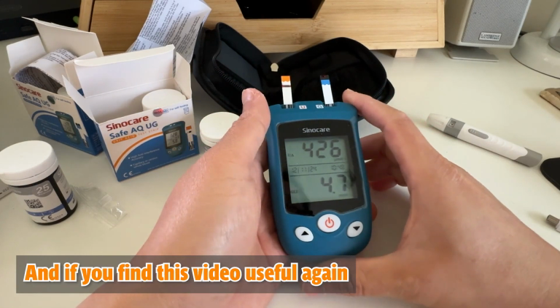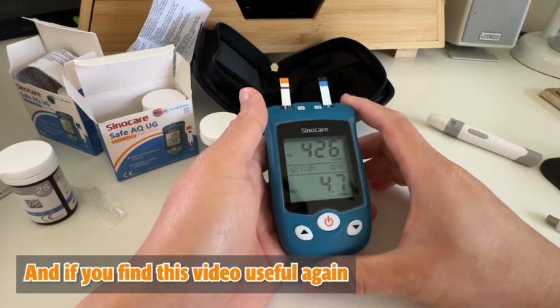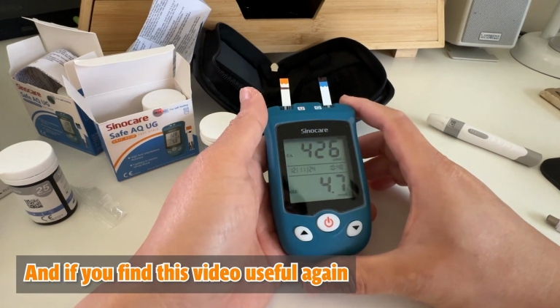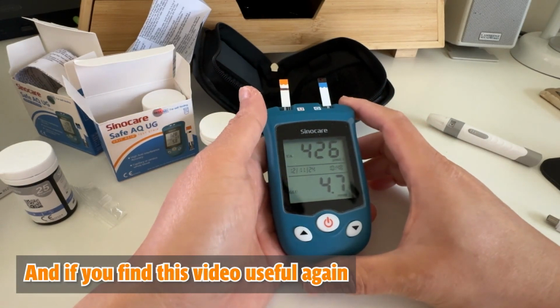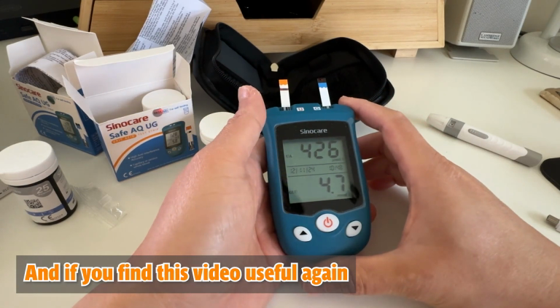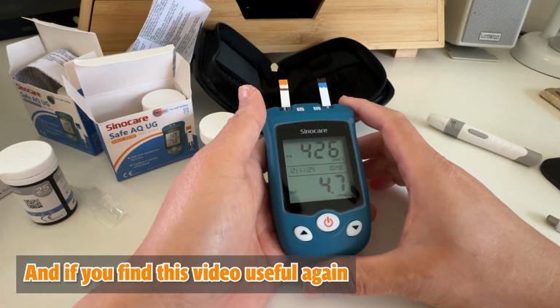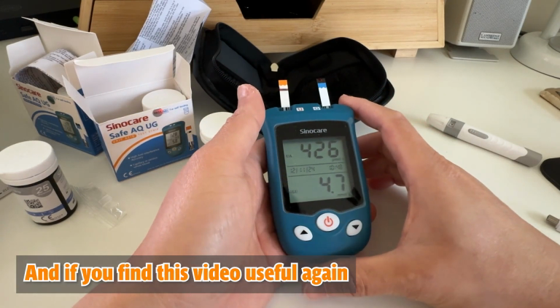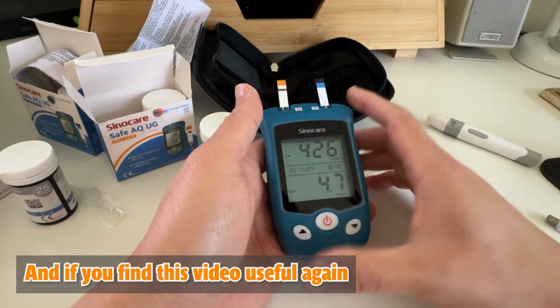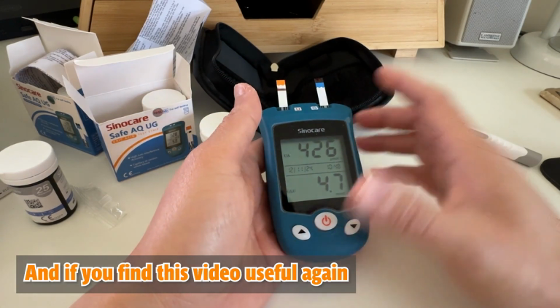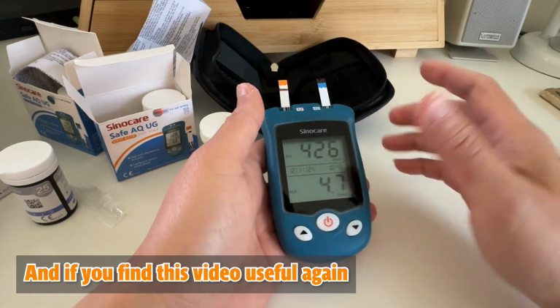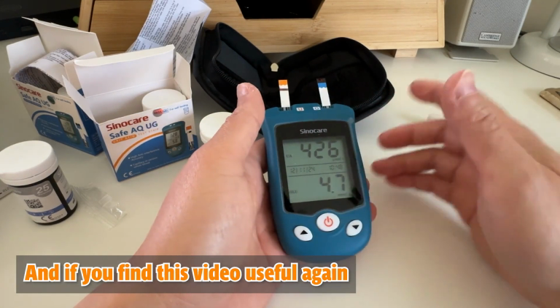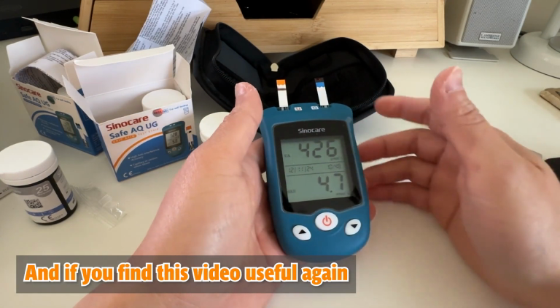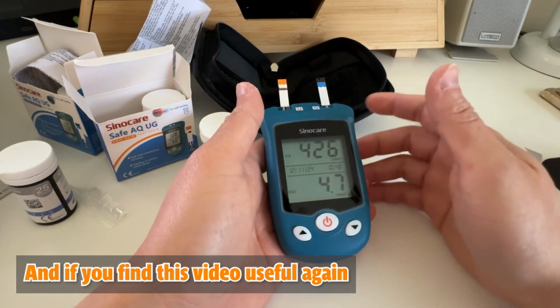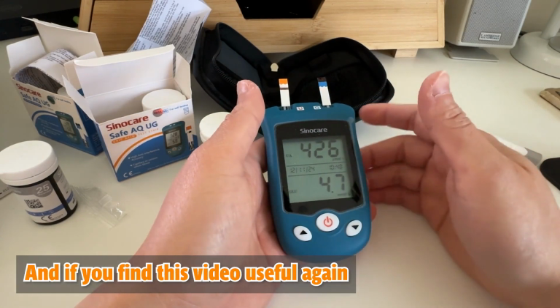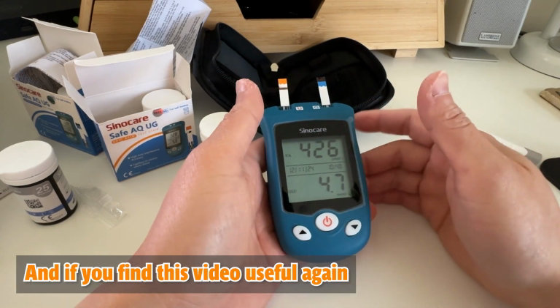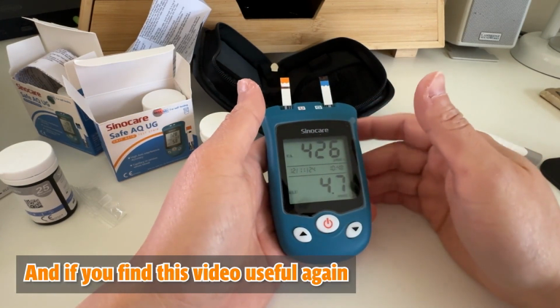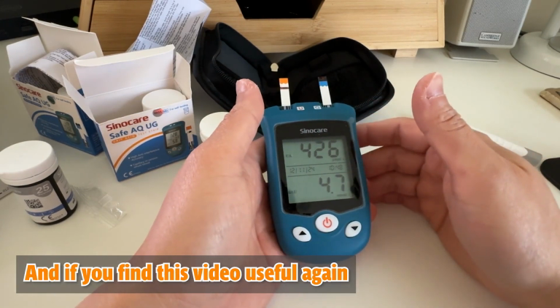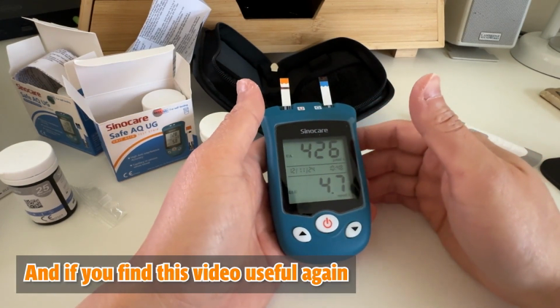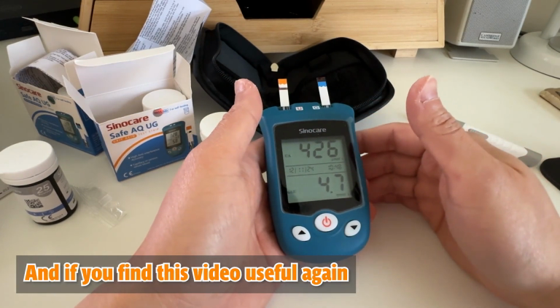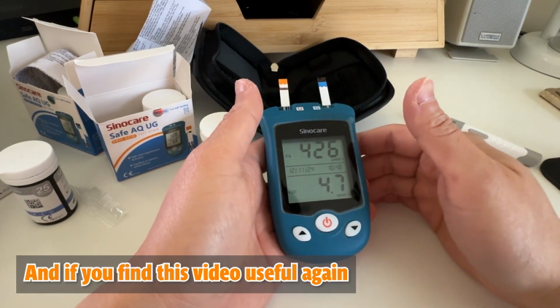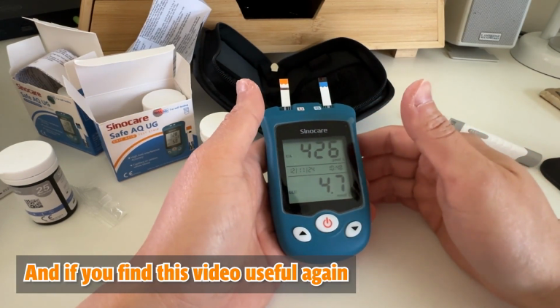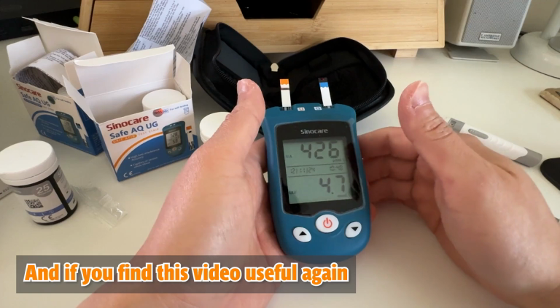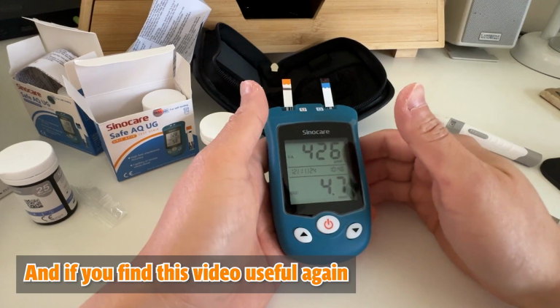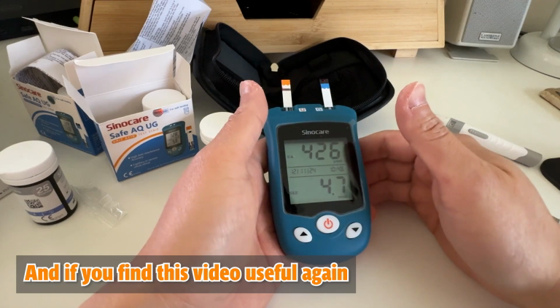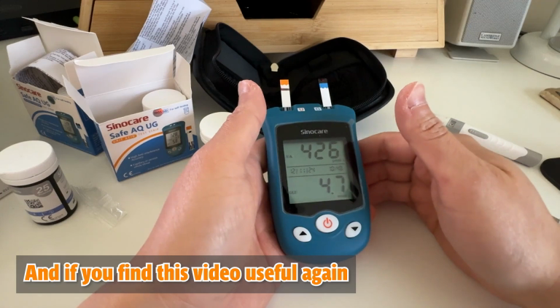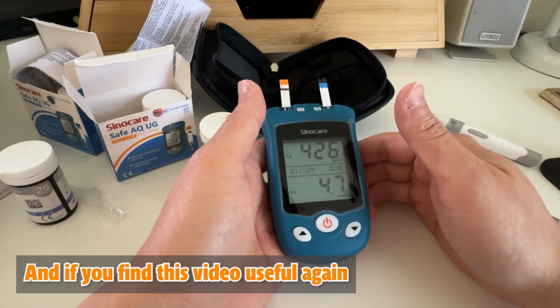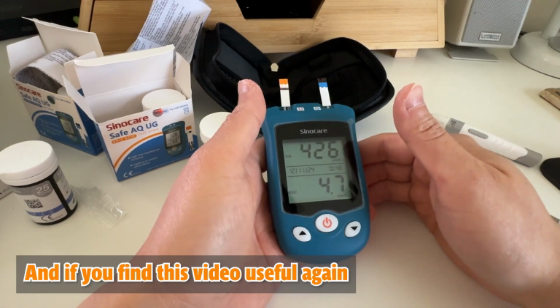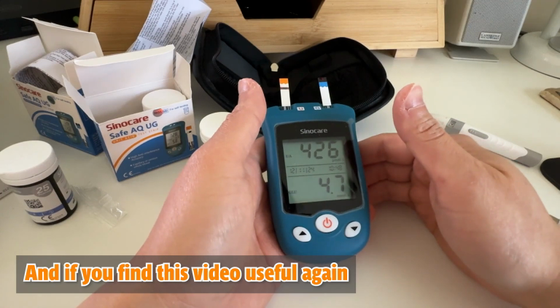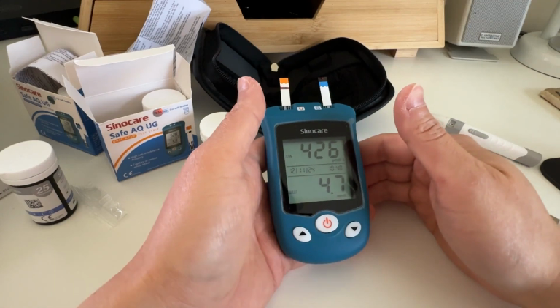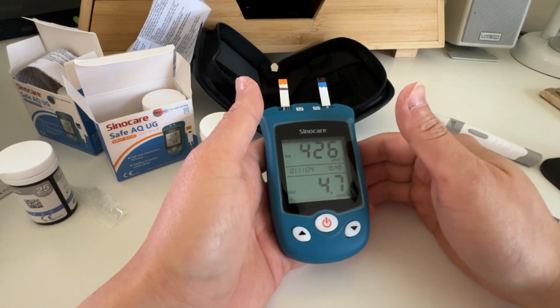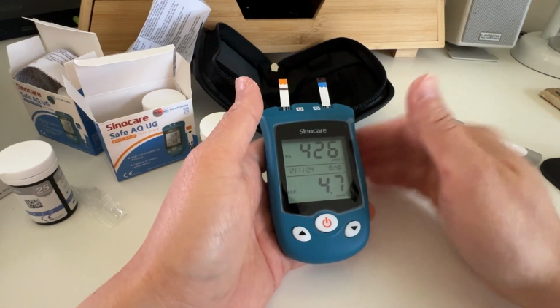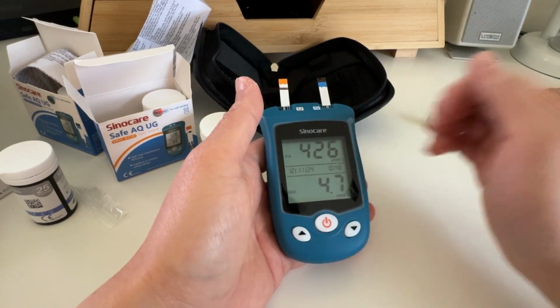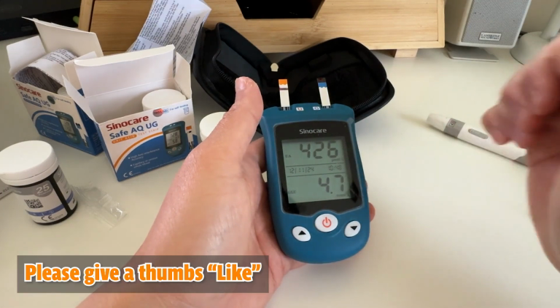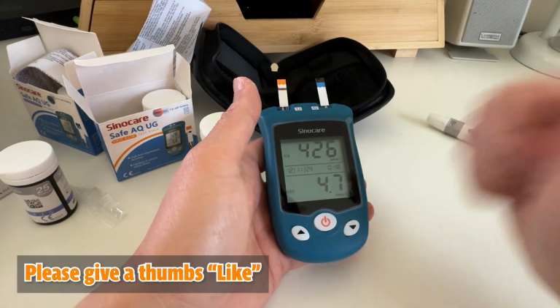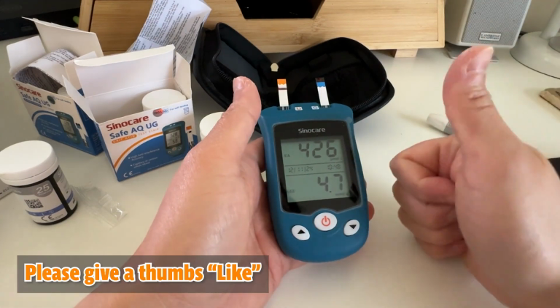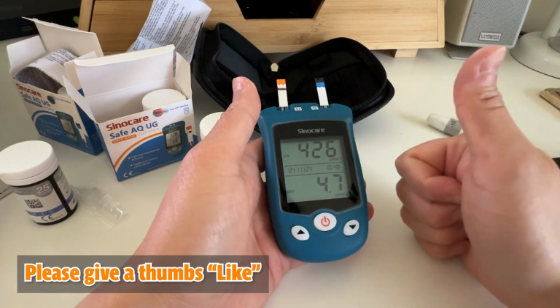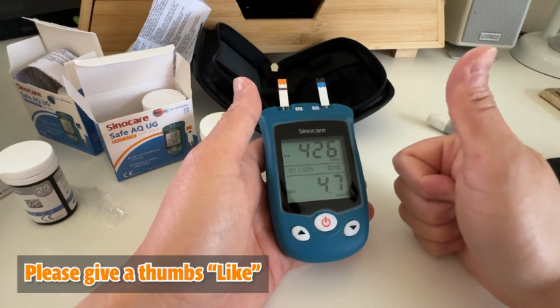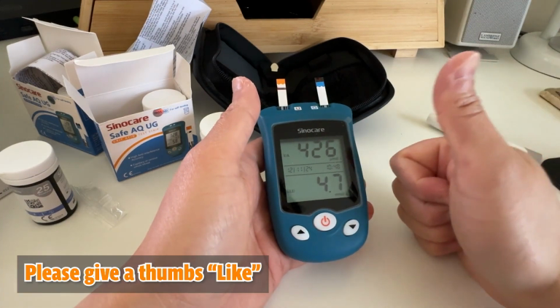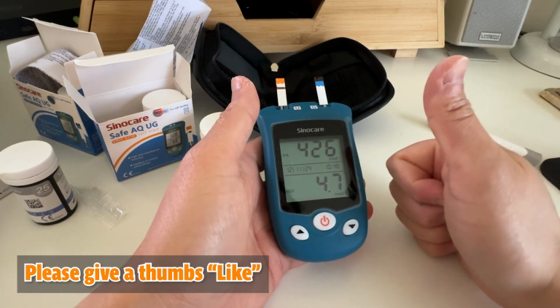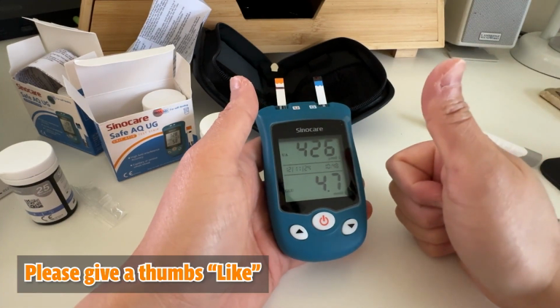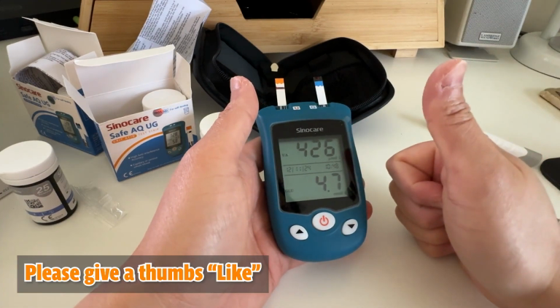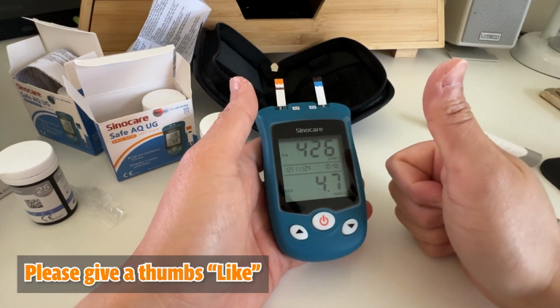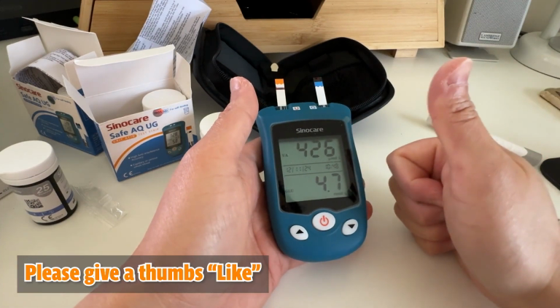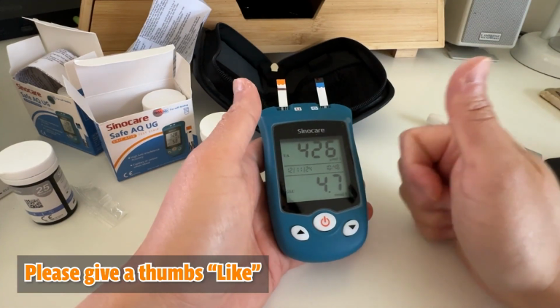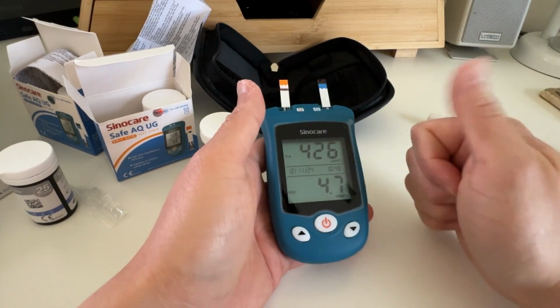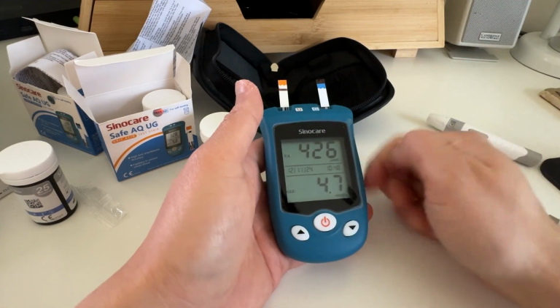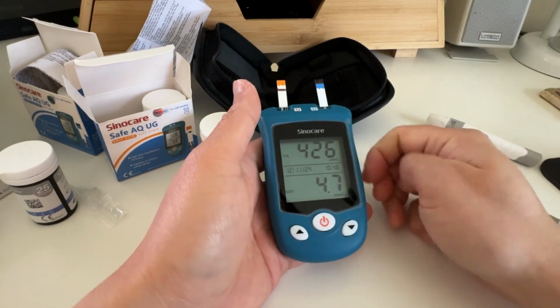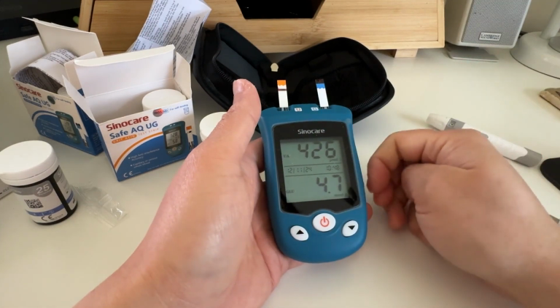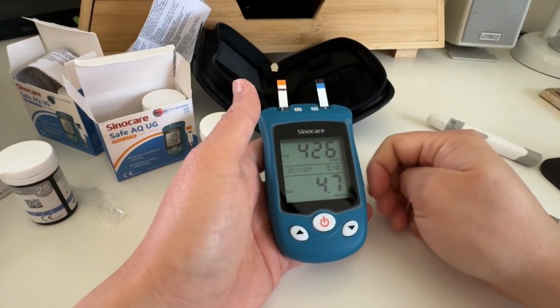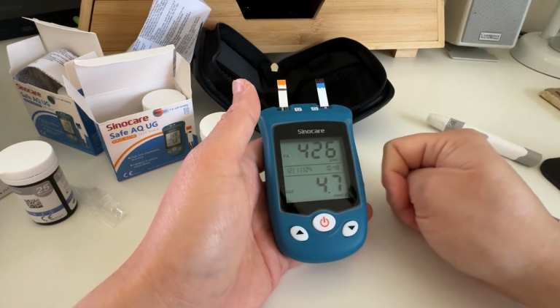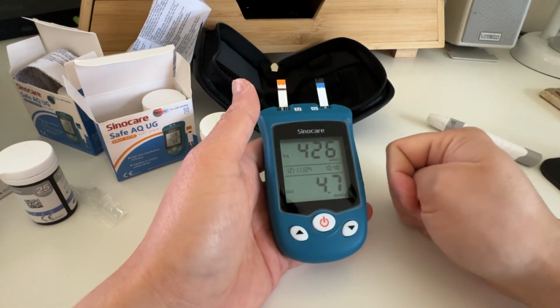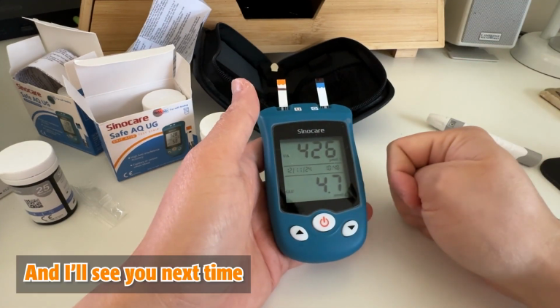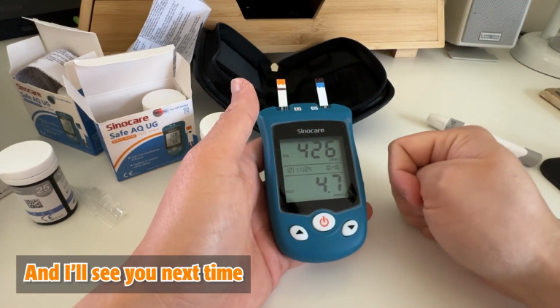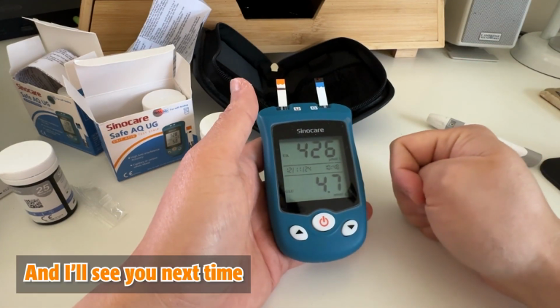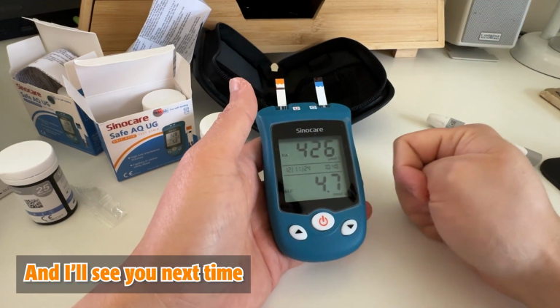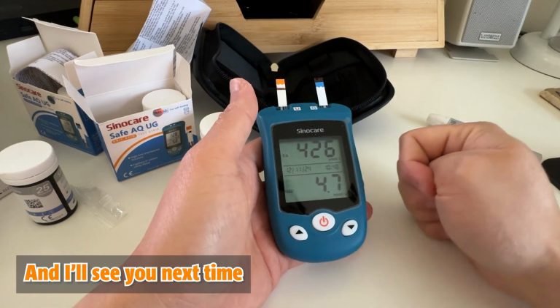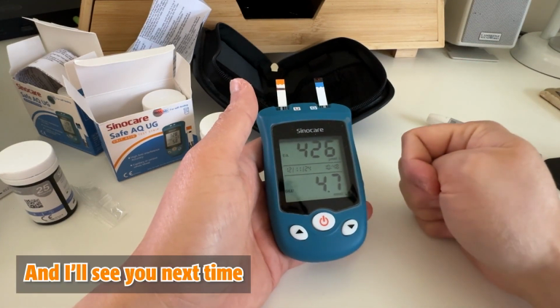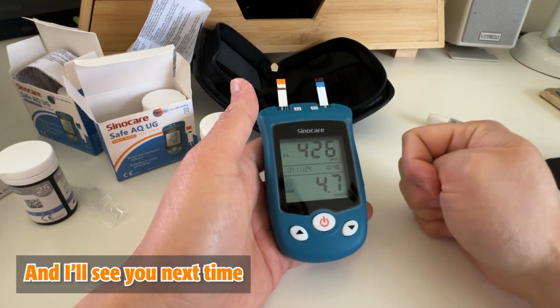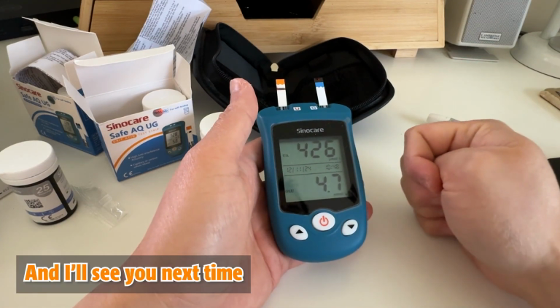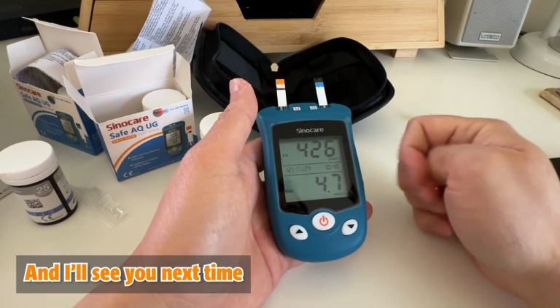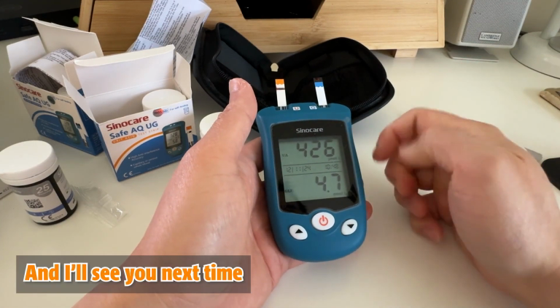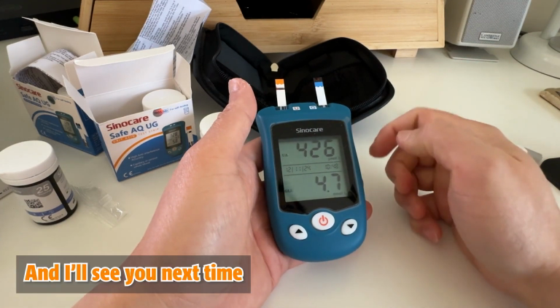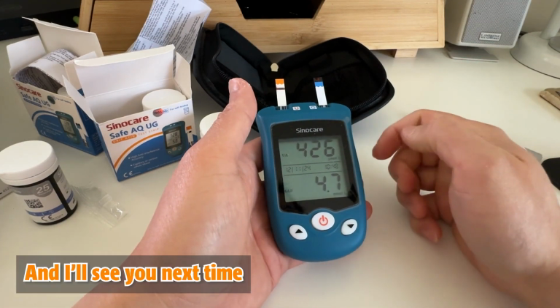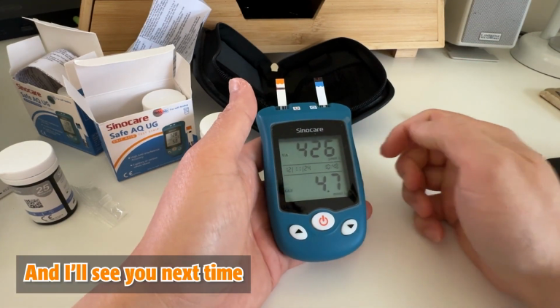That's it for this blood test. If you find this video useful, please give it a thumbs up. I'll see you next time. Bye!